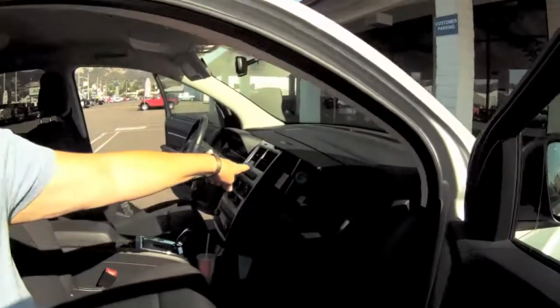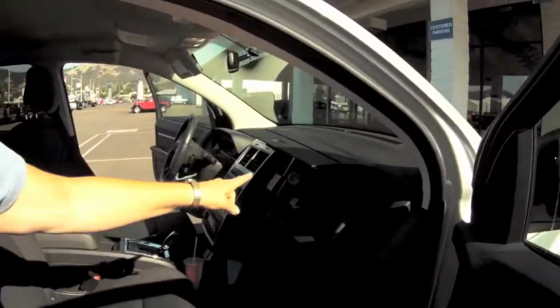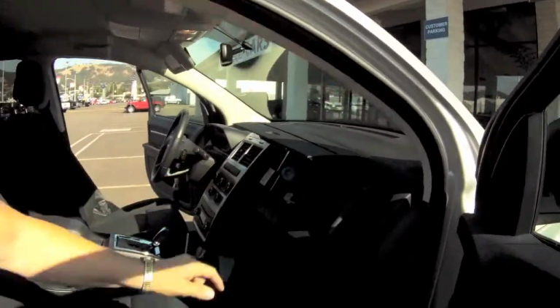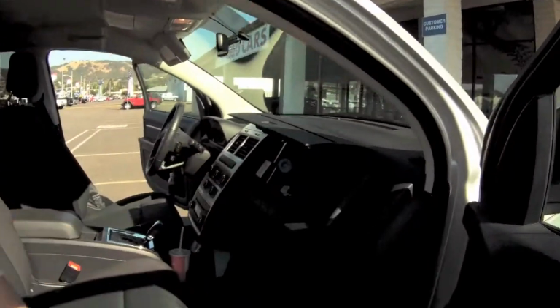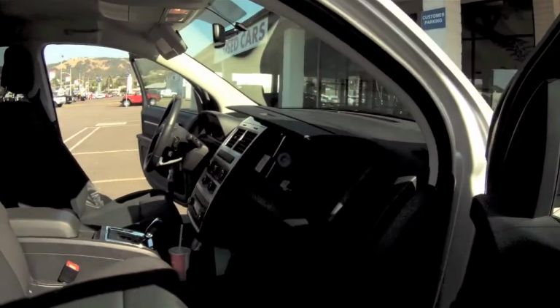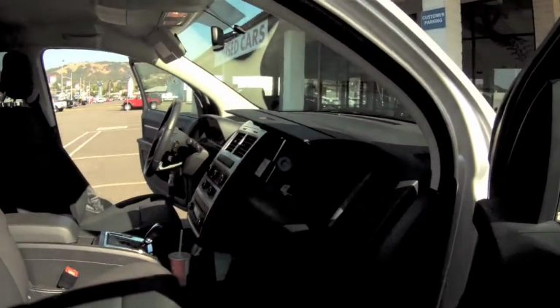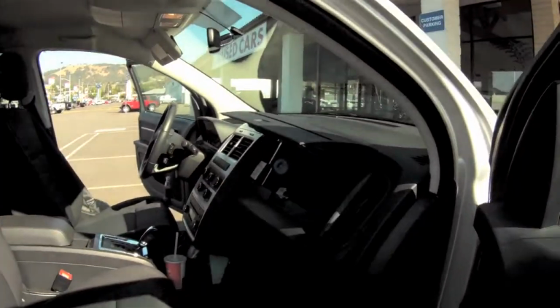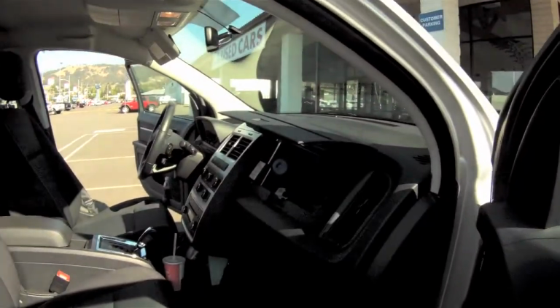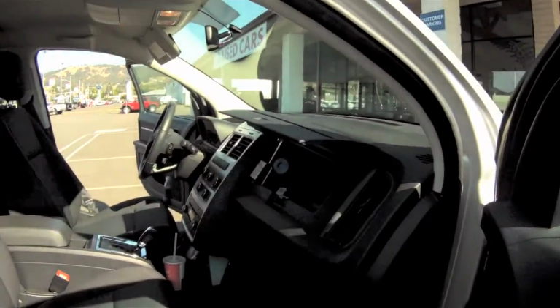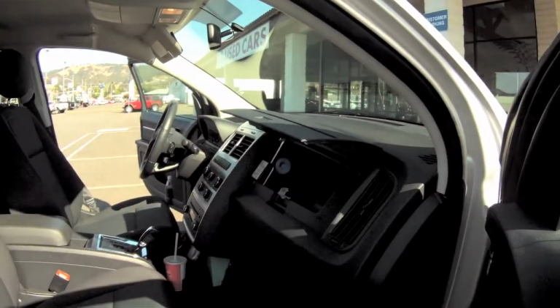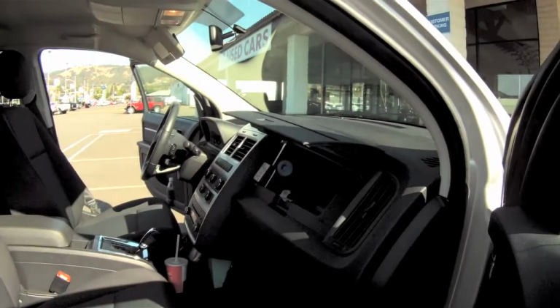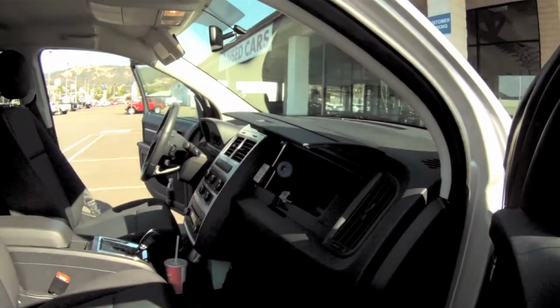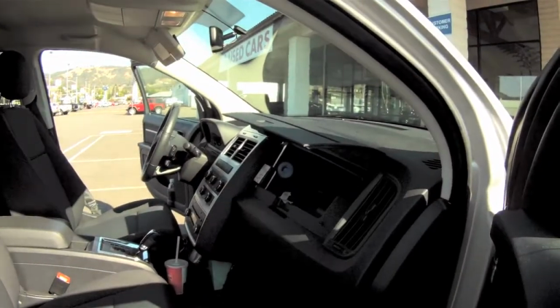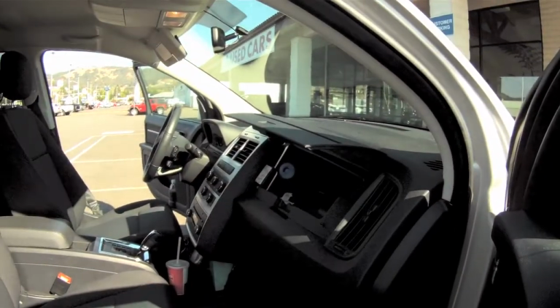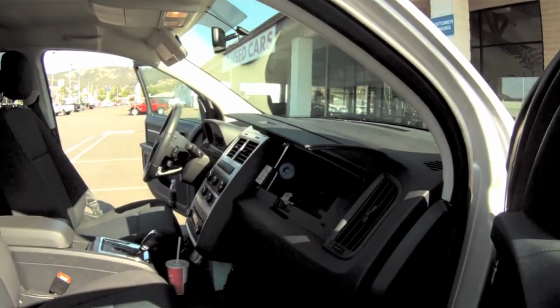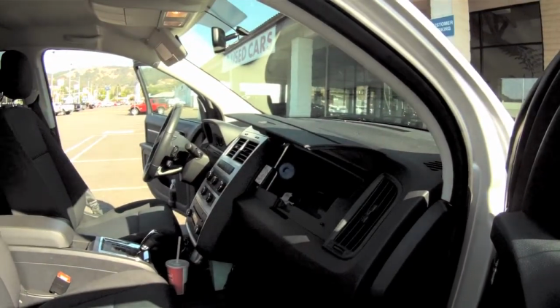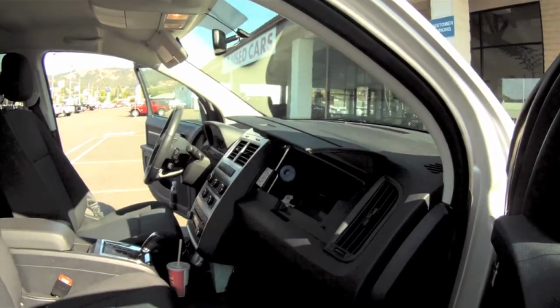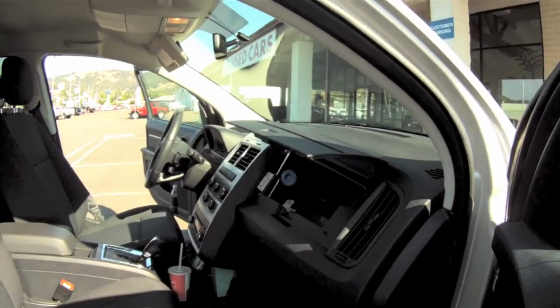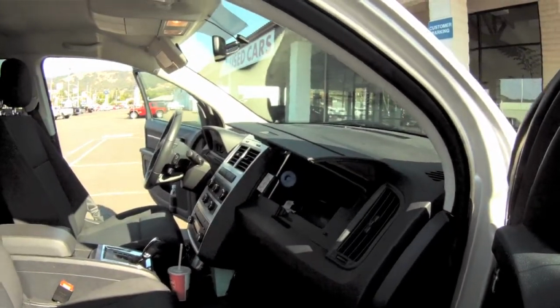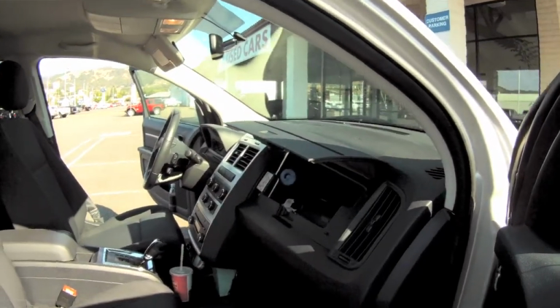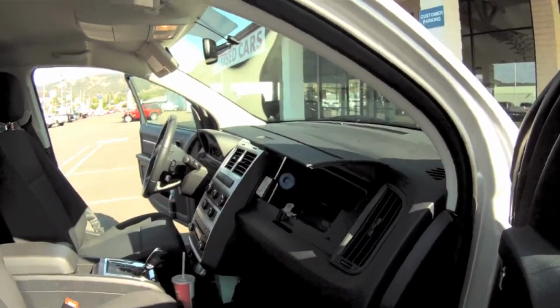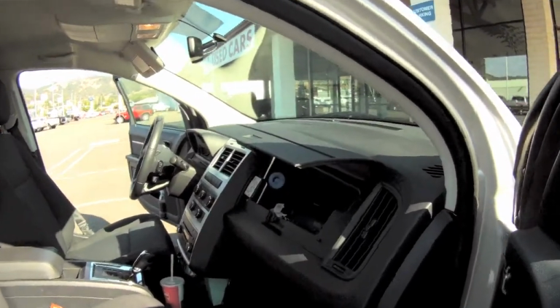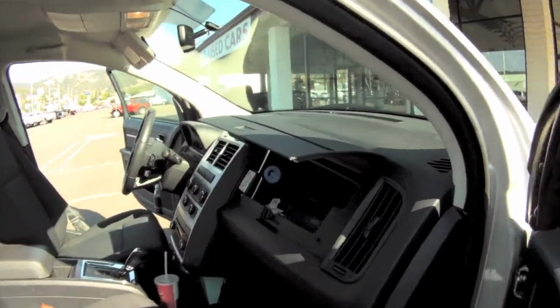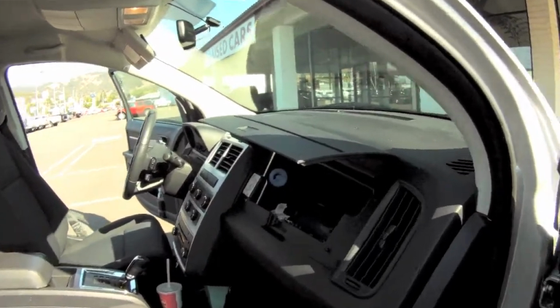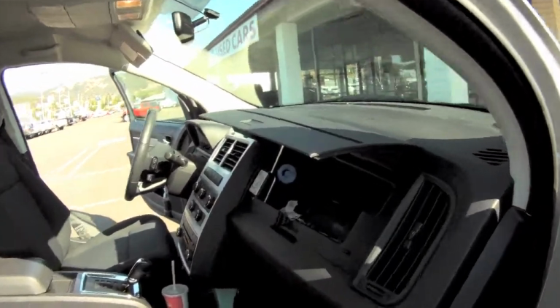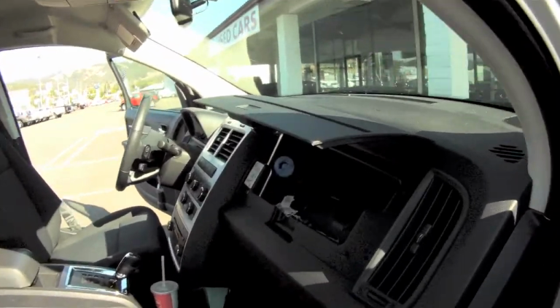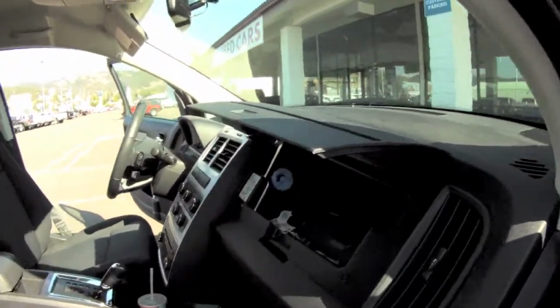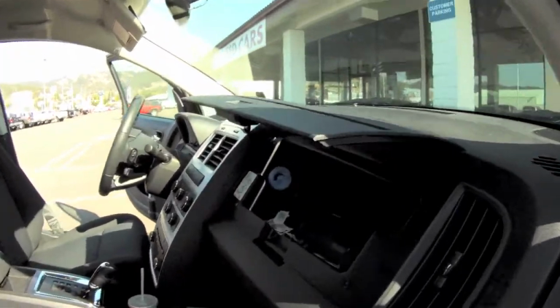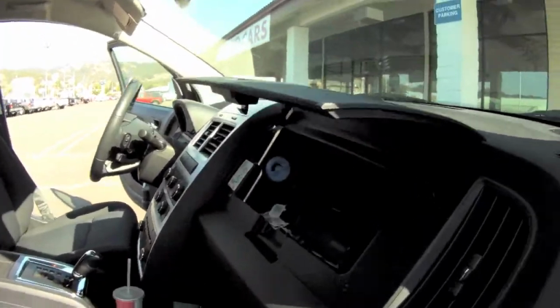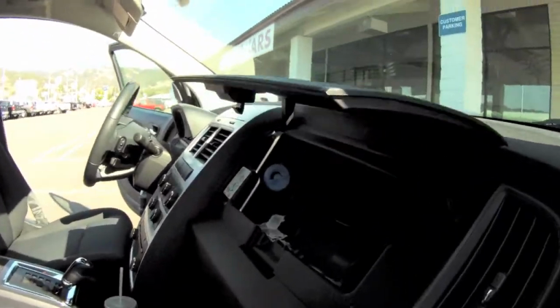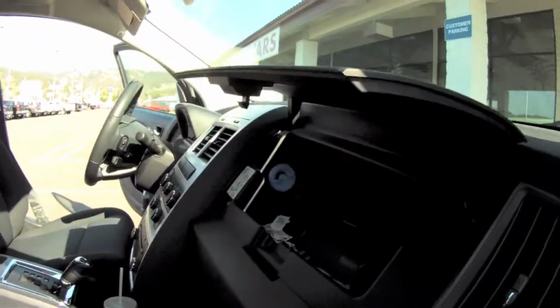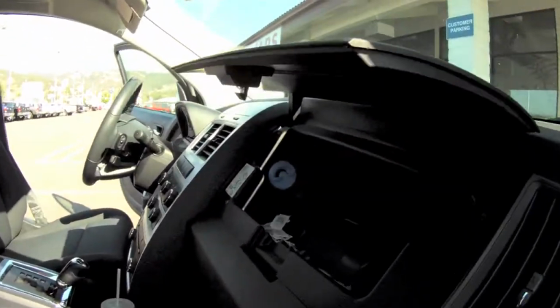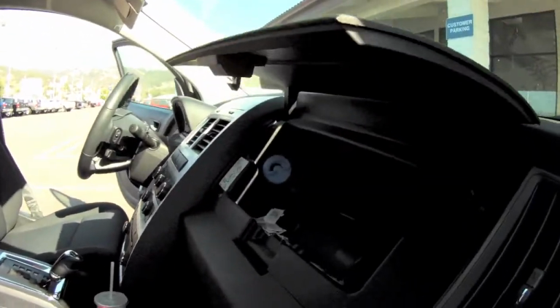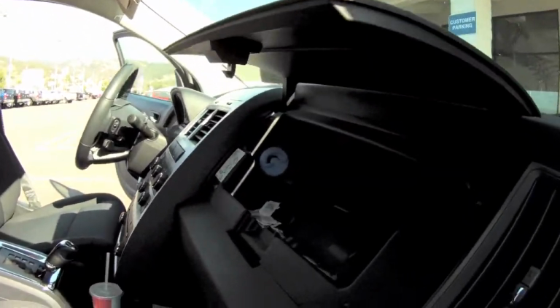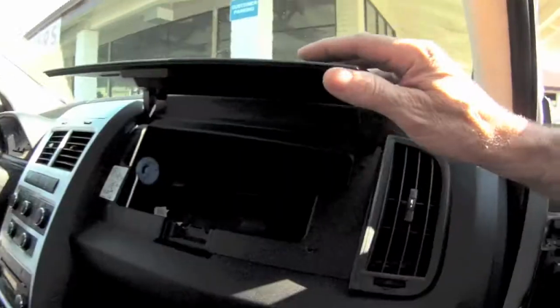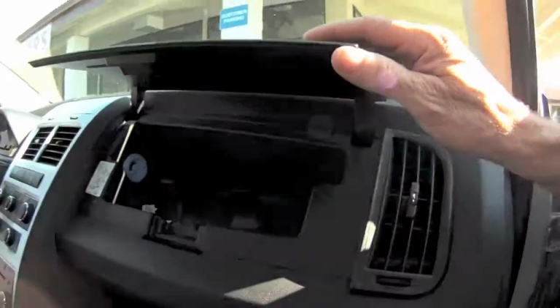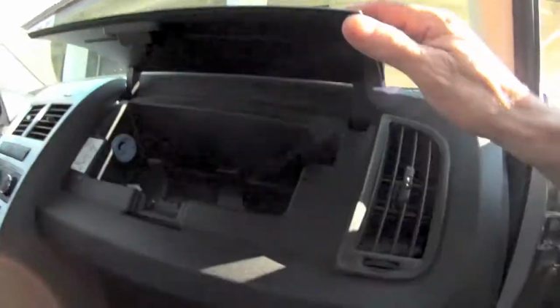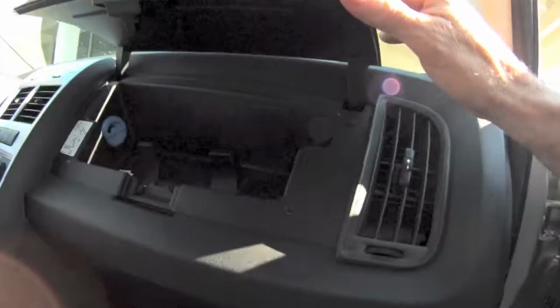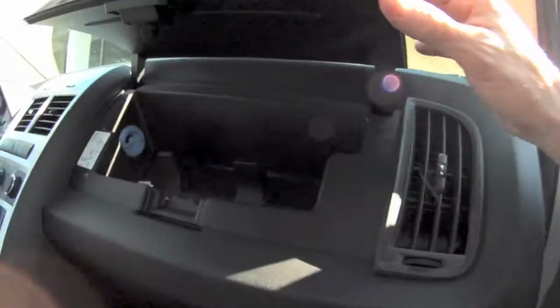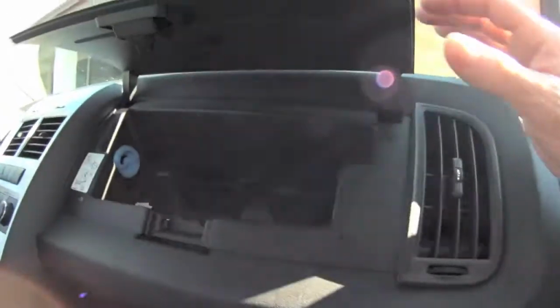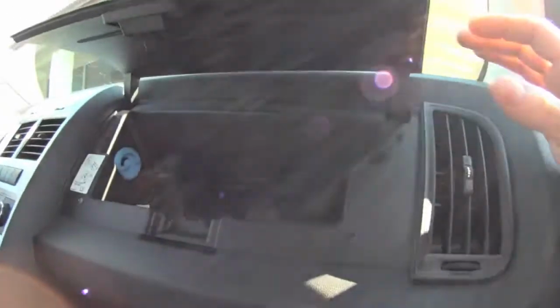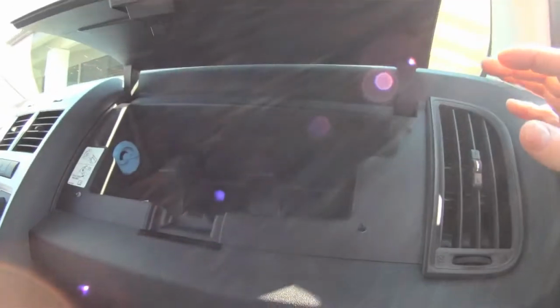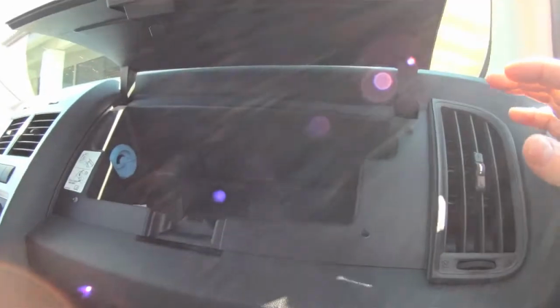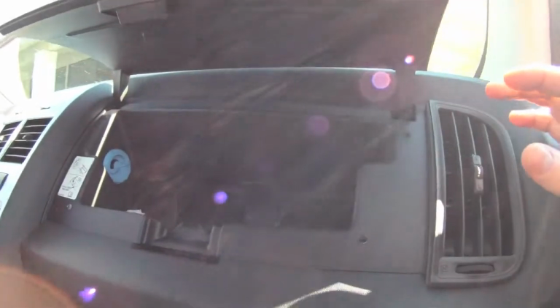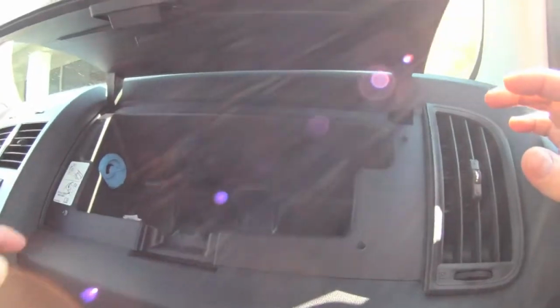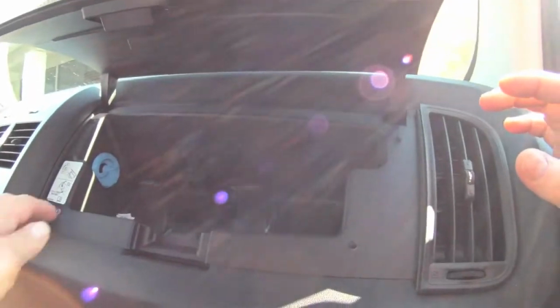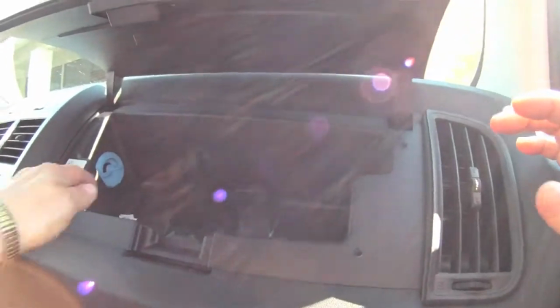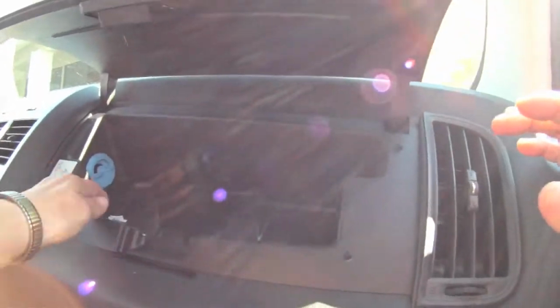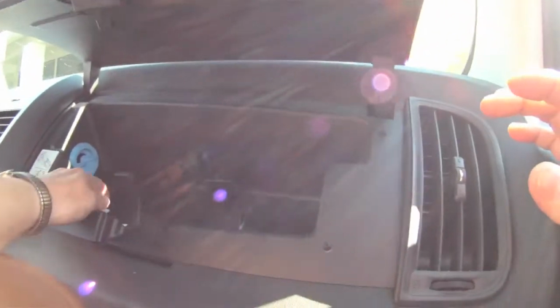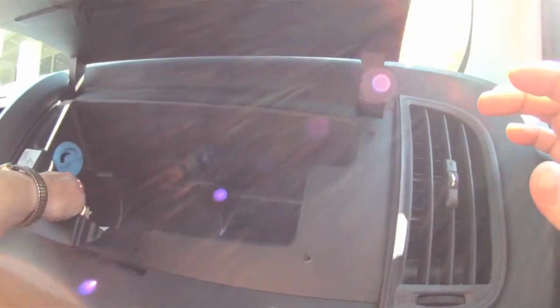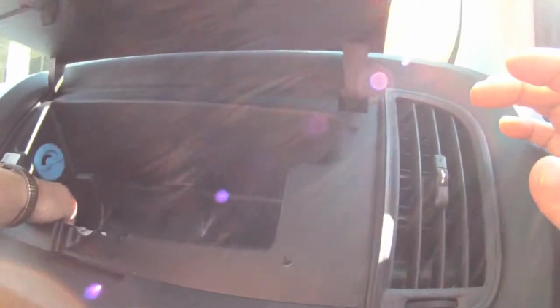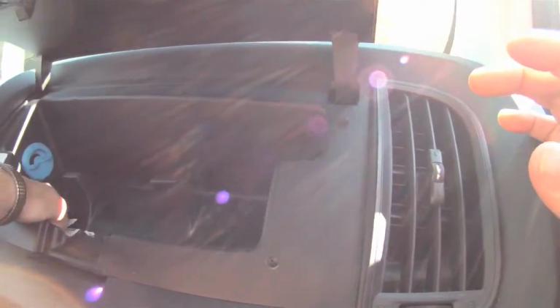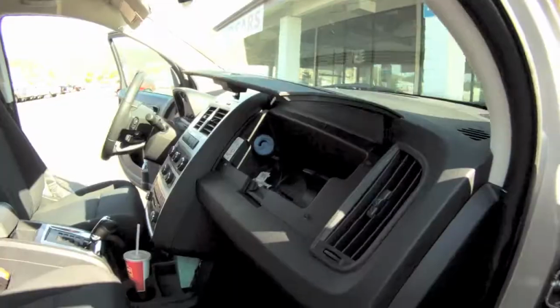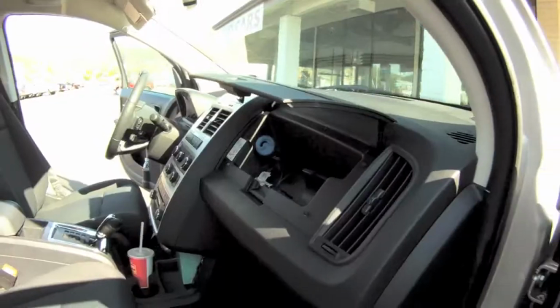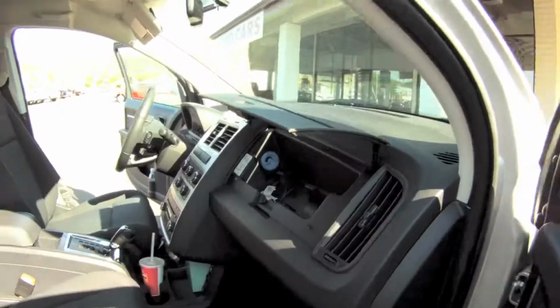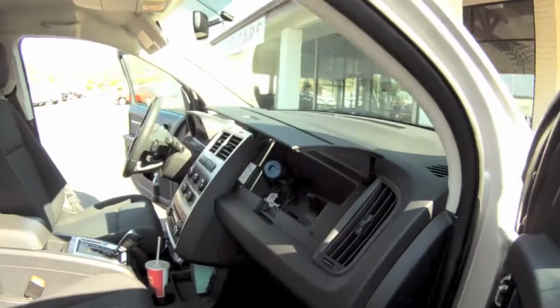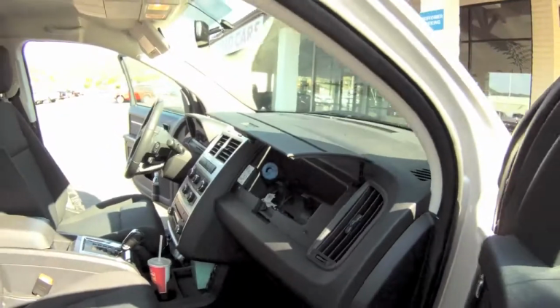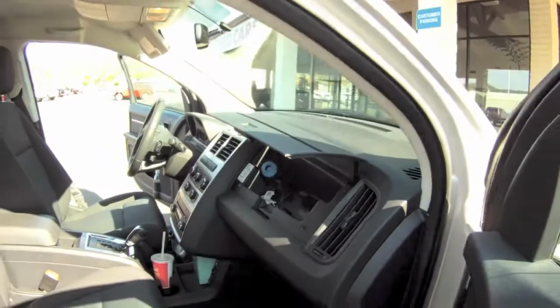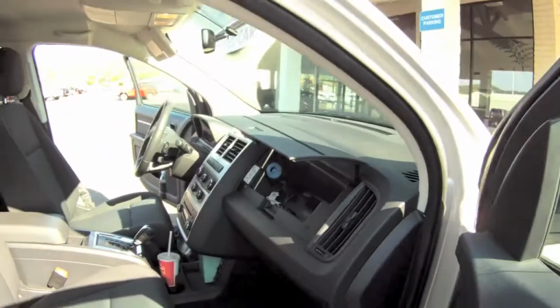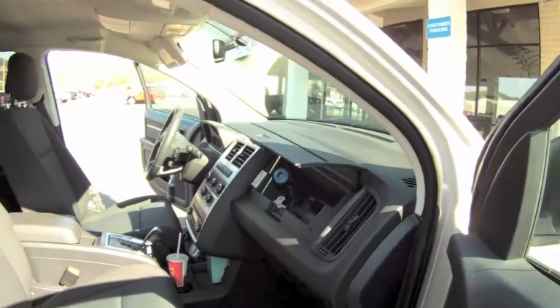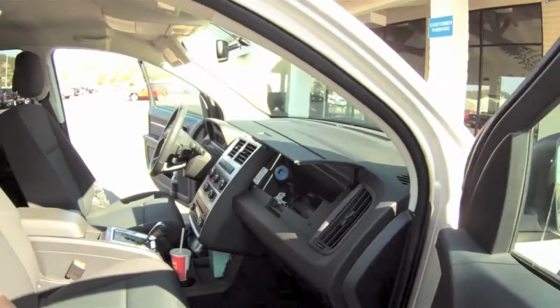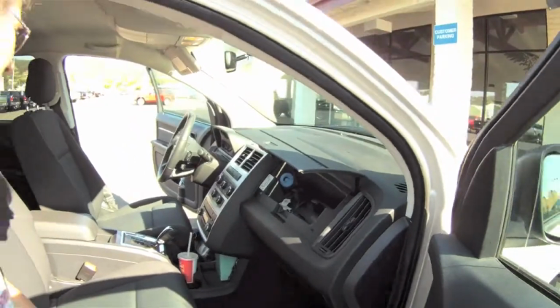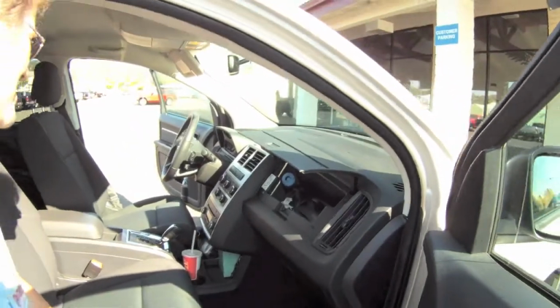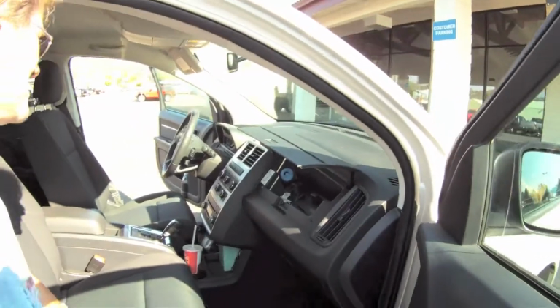But you put your soda in there. Oh, really? Yeah, air conditioning flows through it — keeps it cool. Isn't that nice?